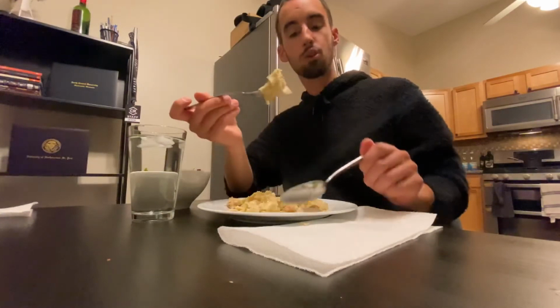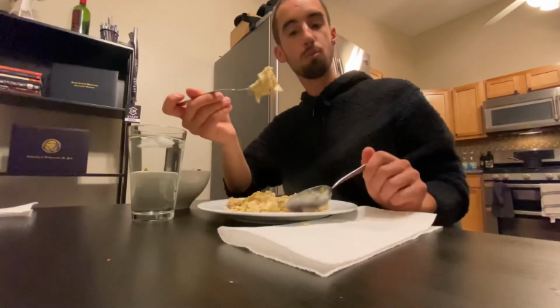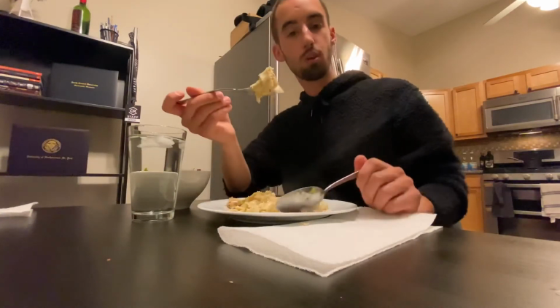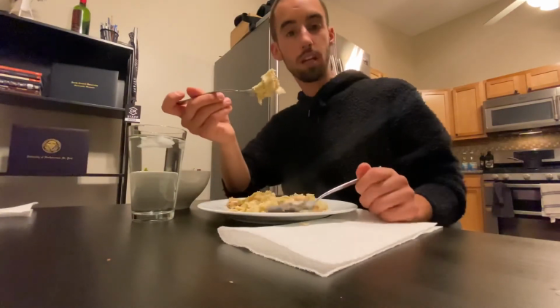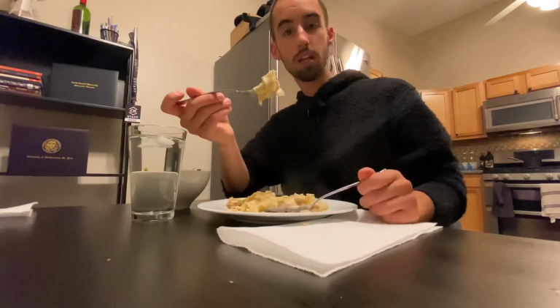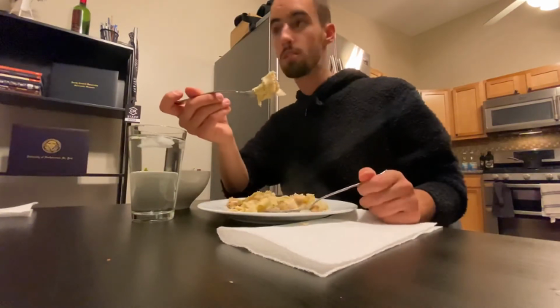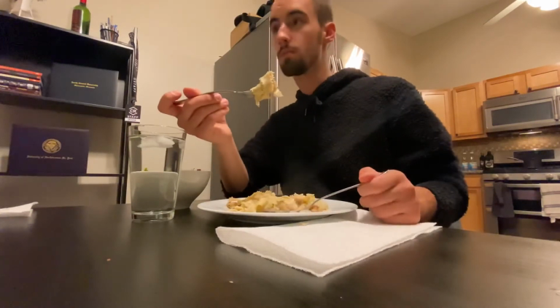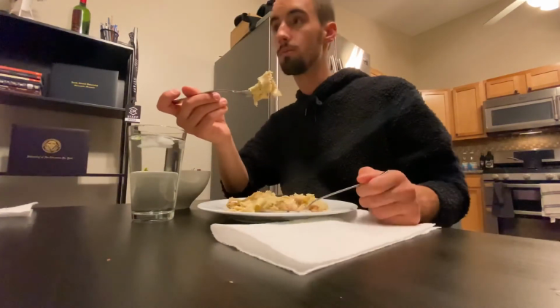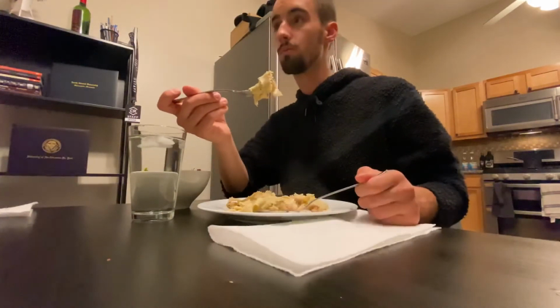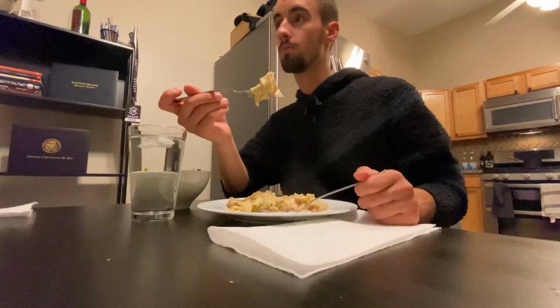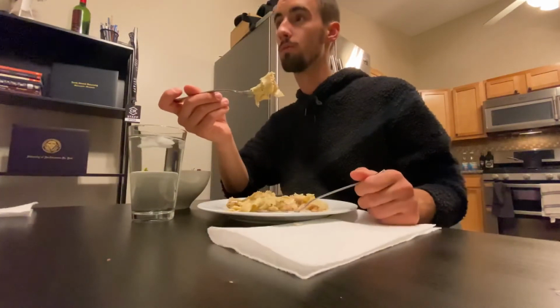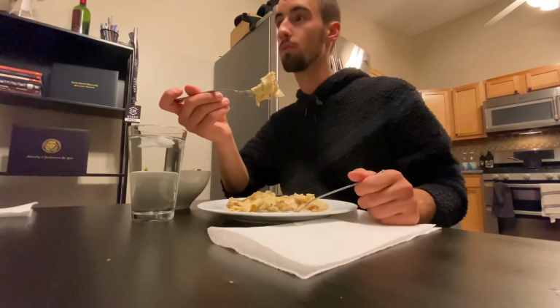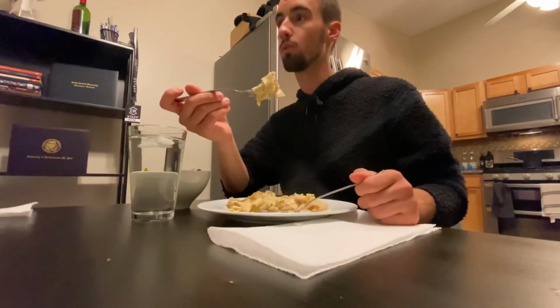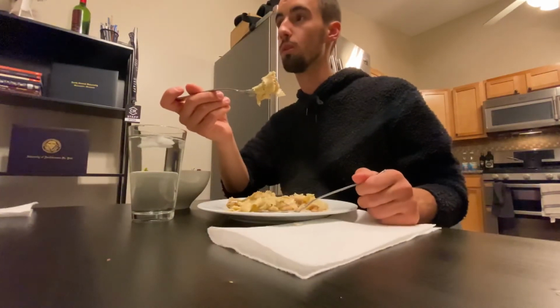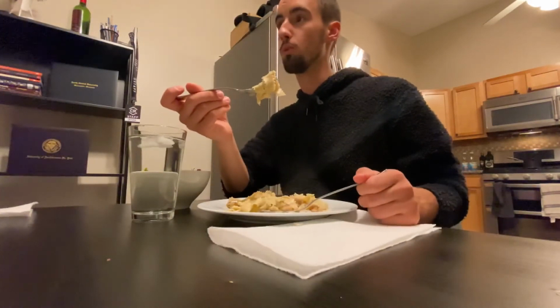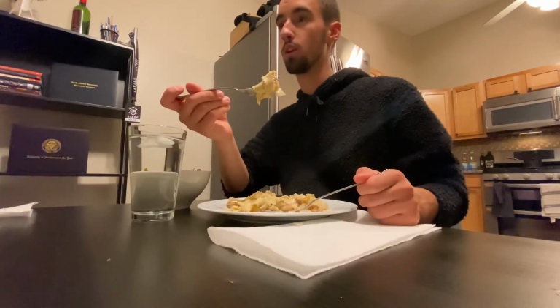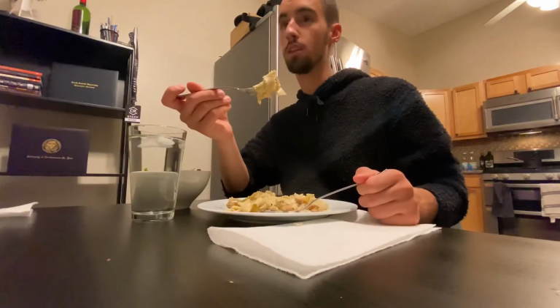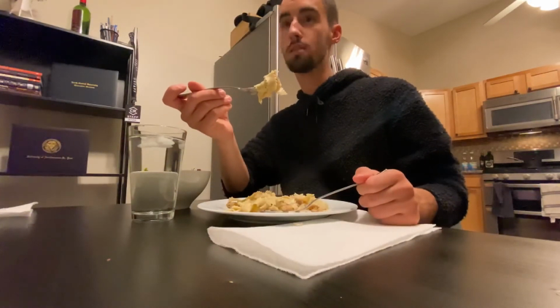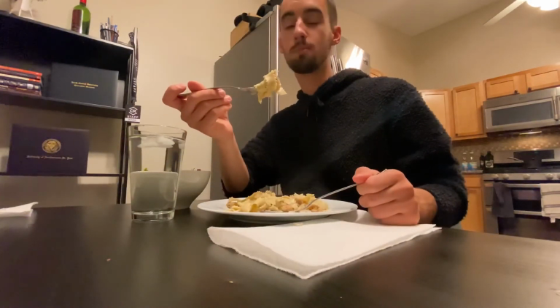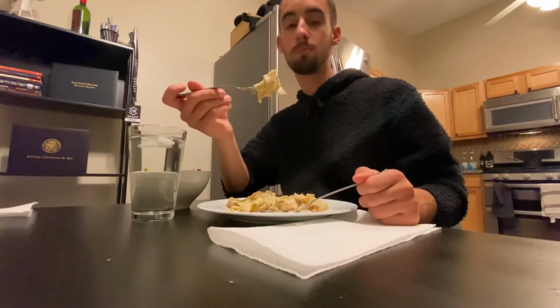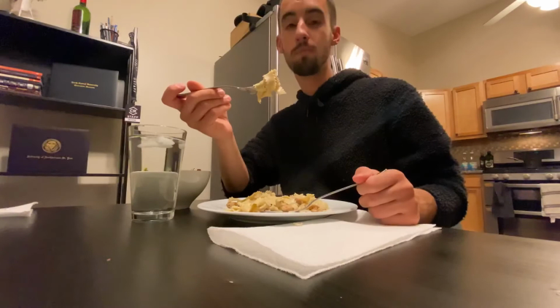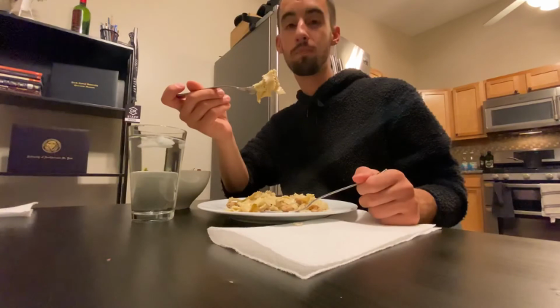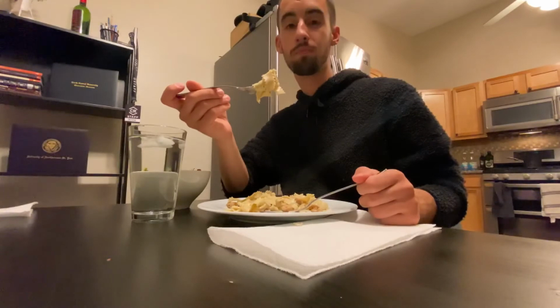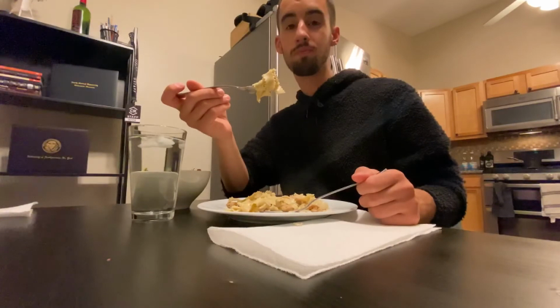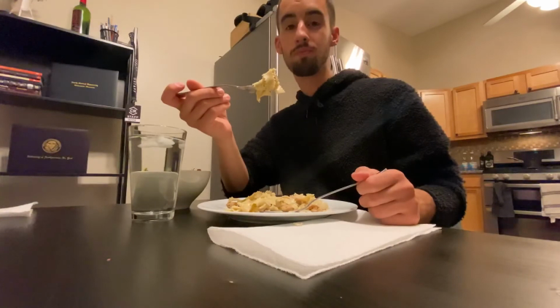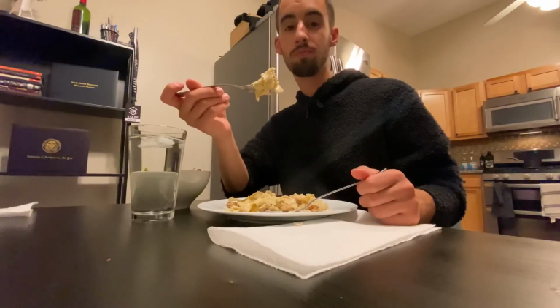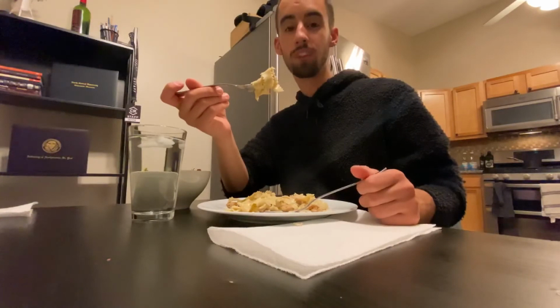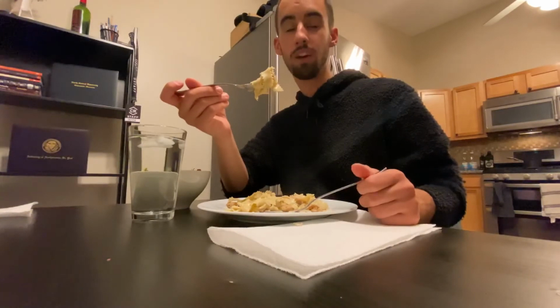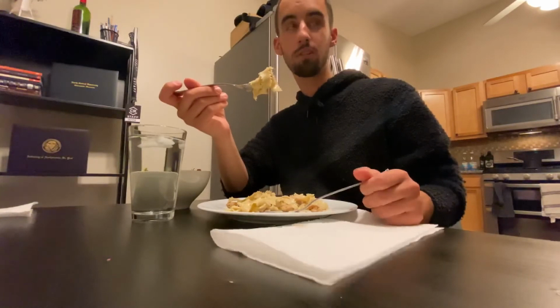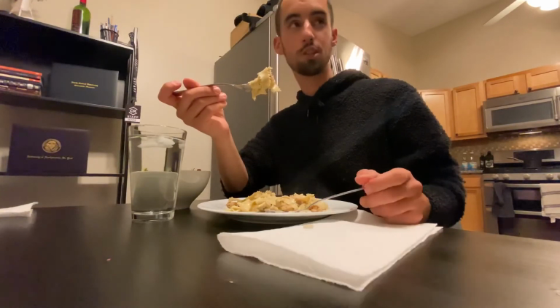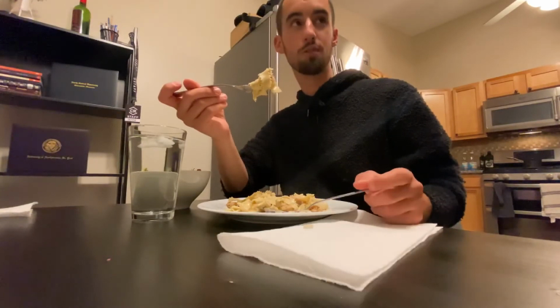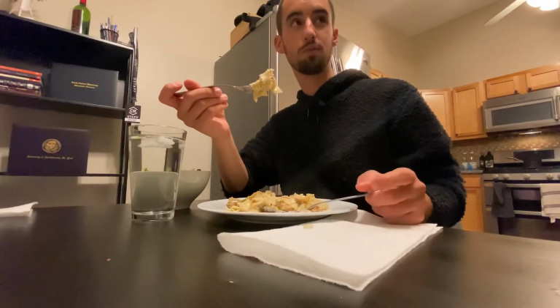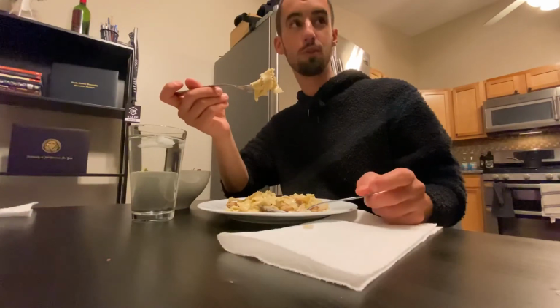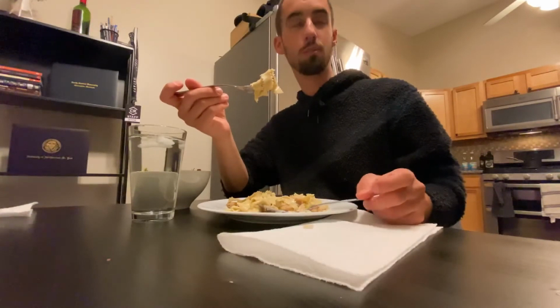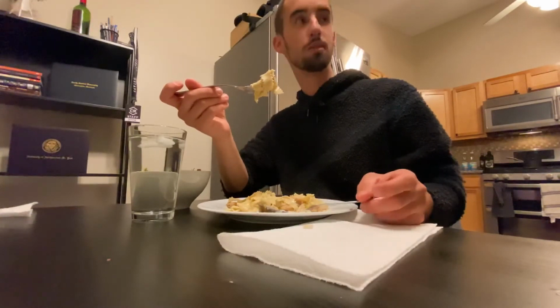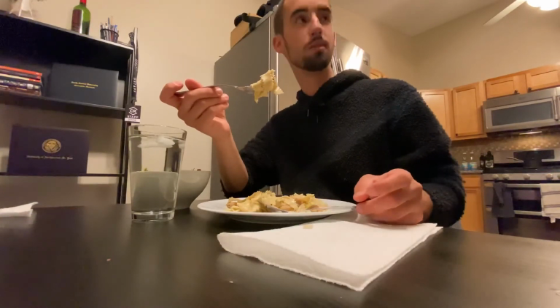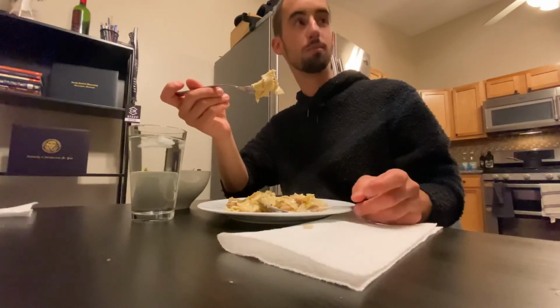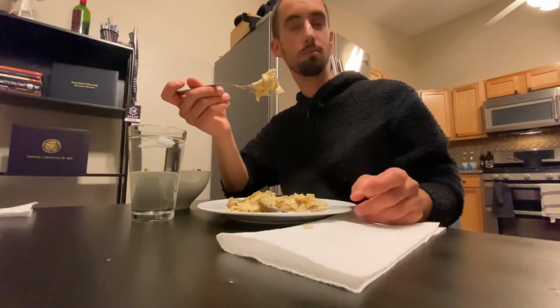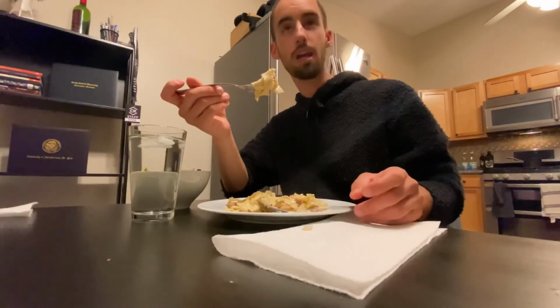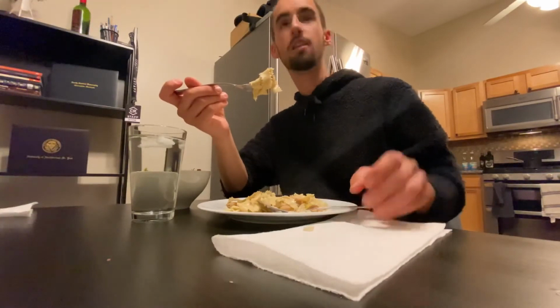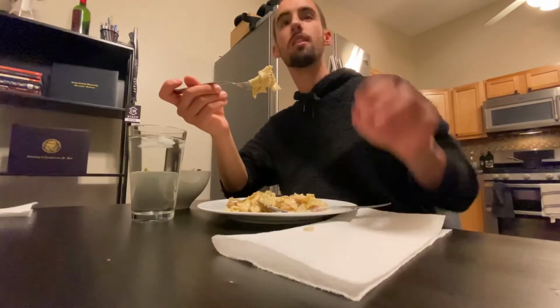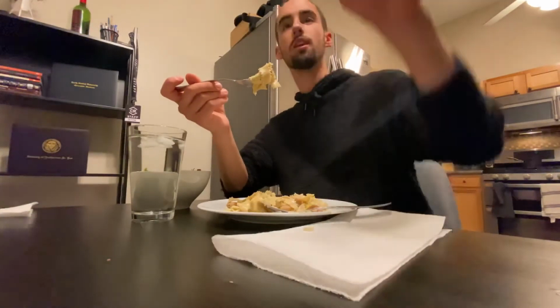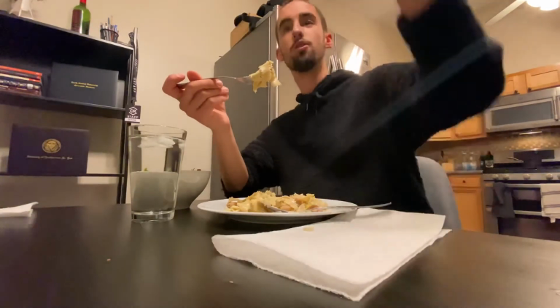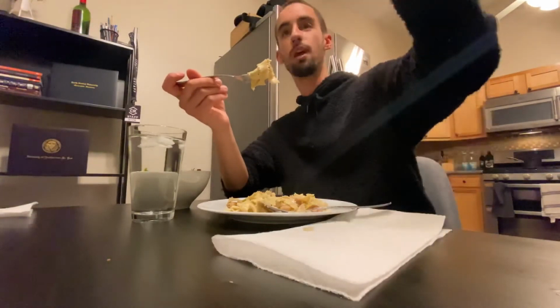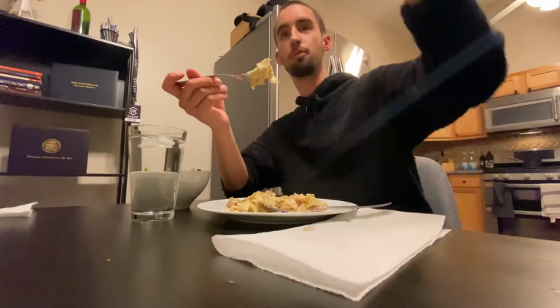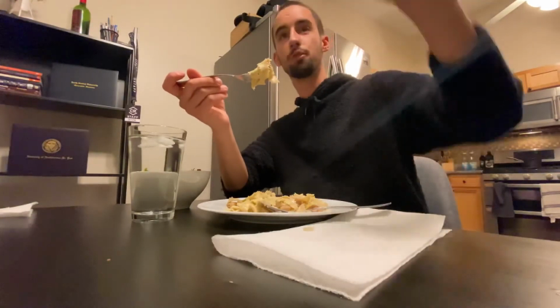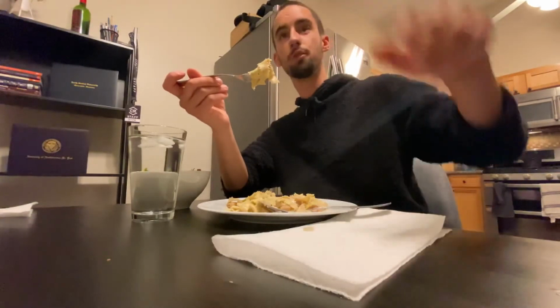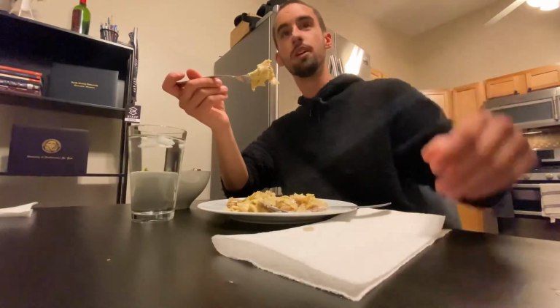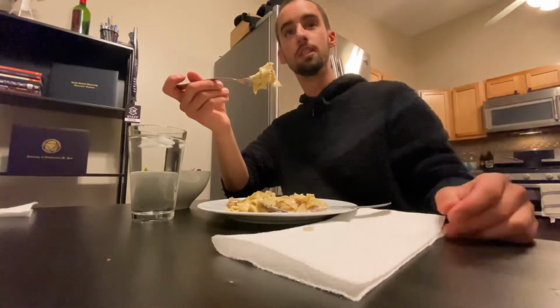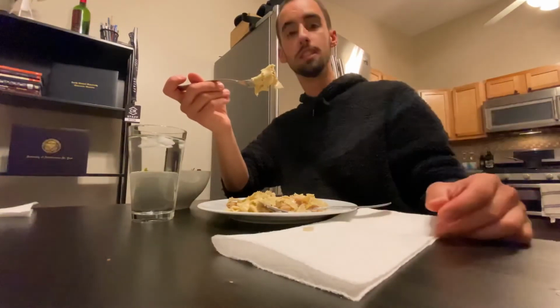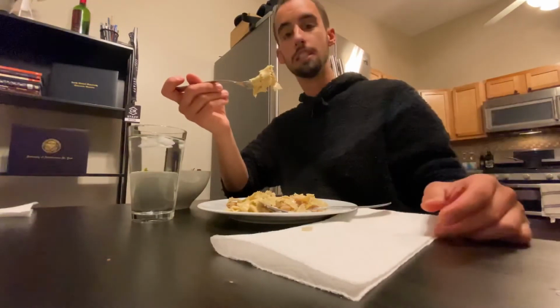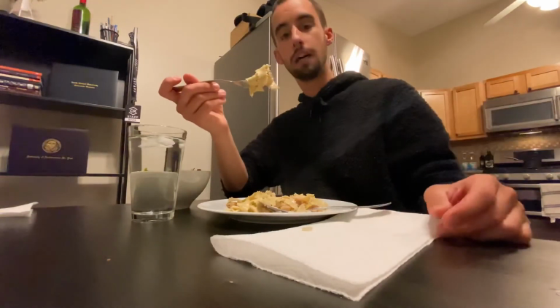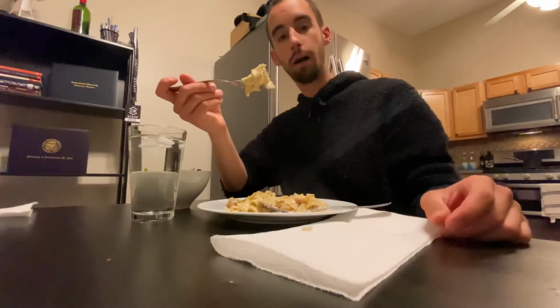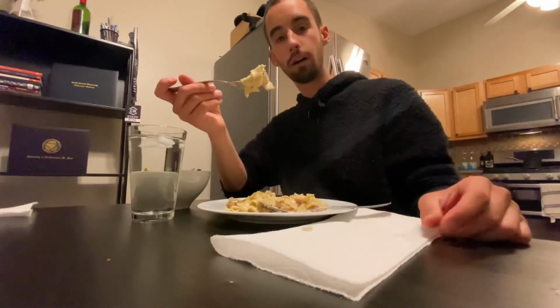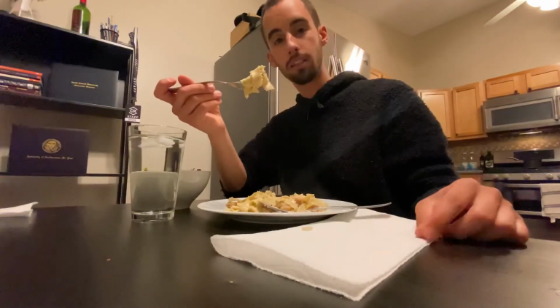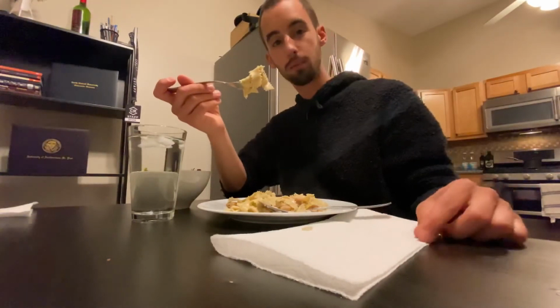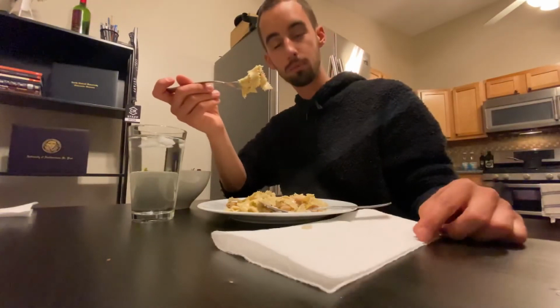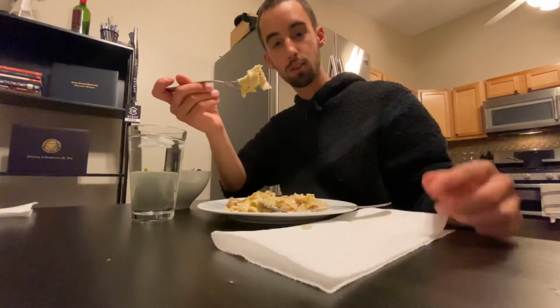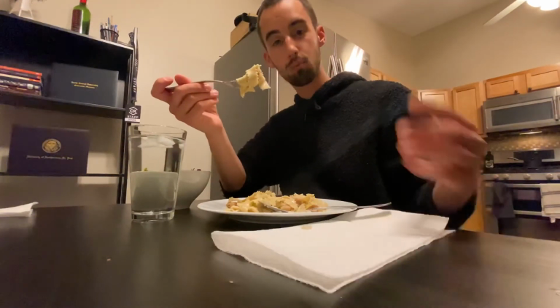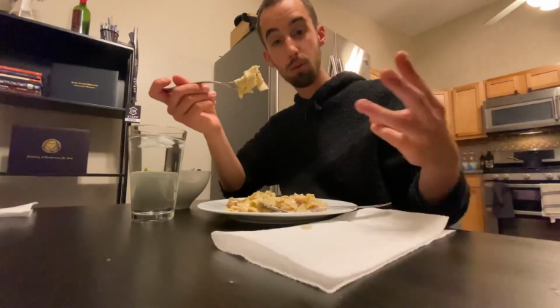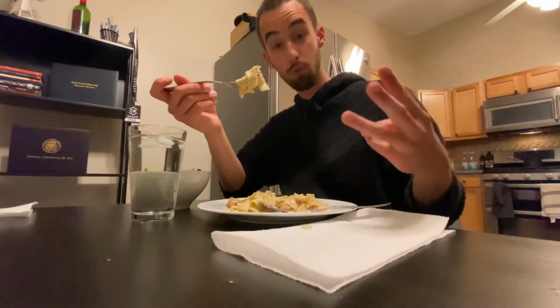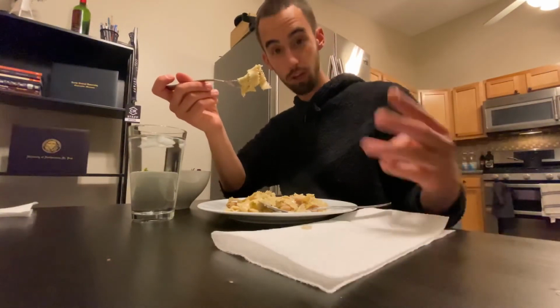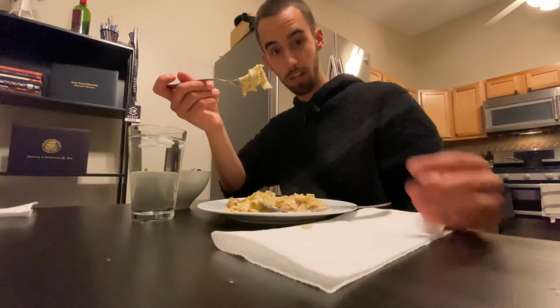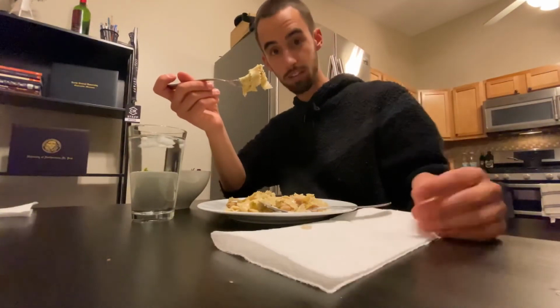Two more days — actually three more days. I was just informed. Thank you, camera crew. Yeah, three more days.